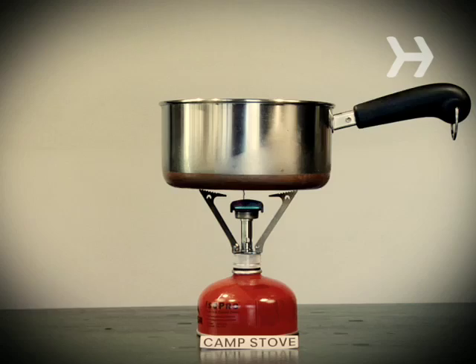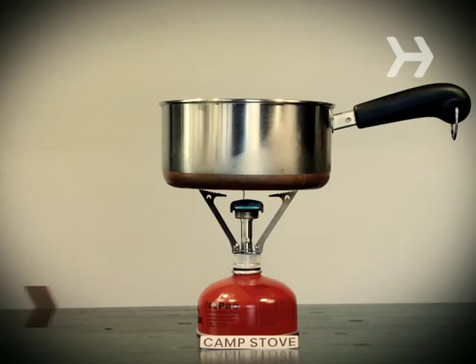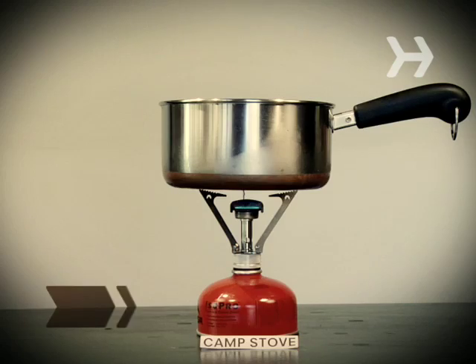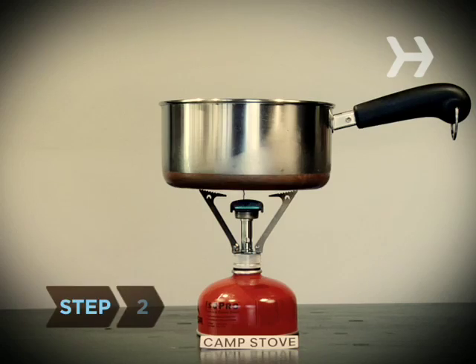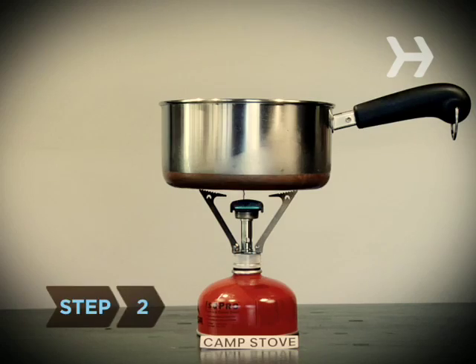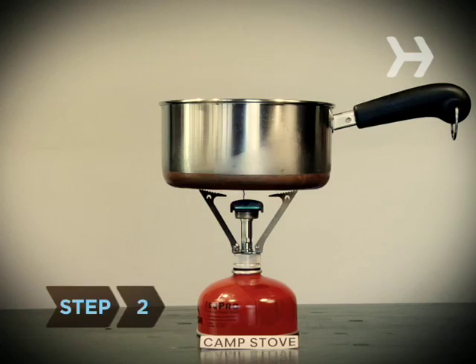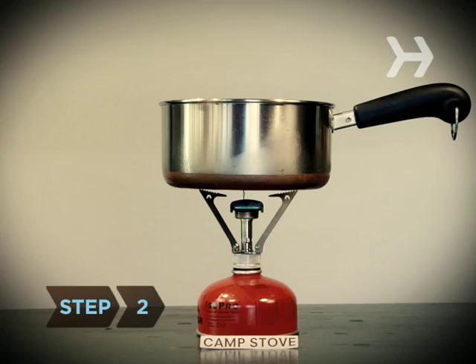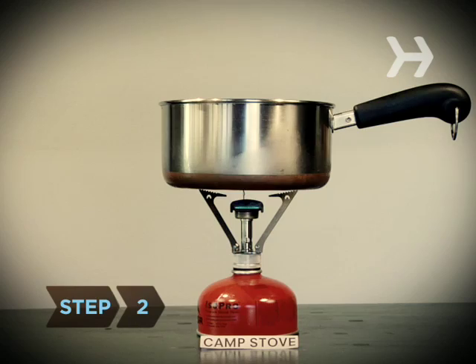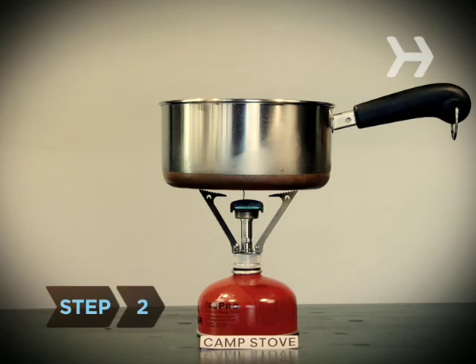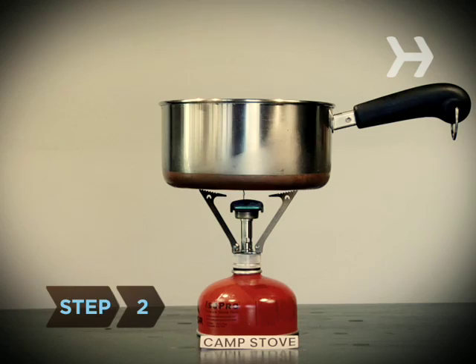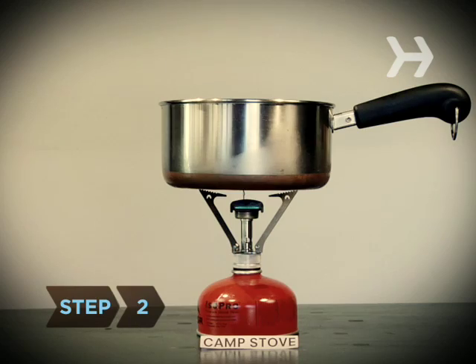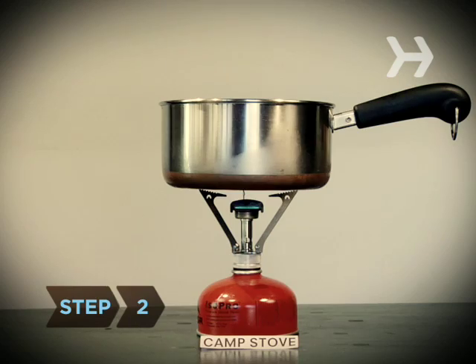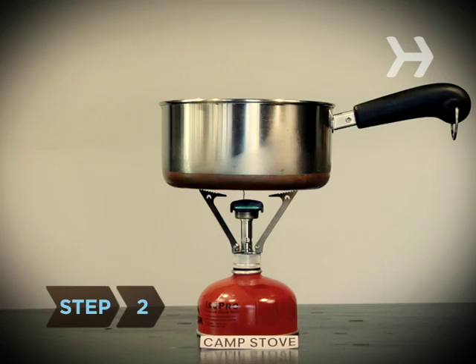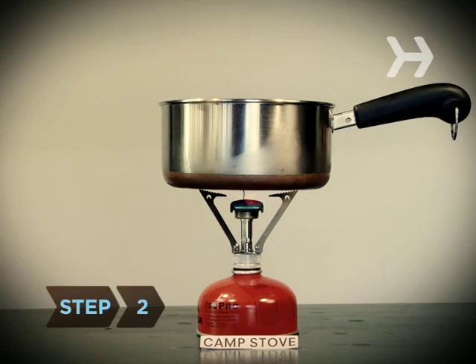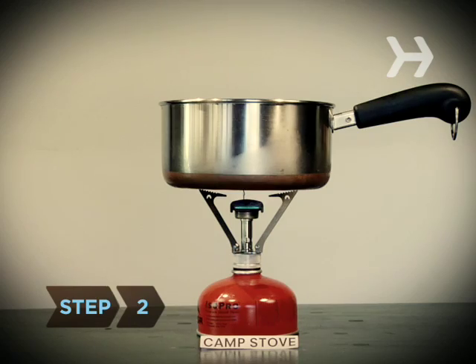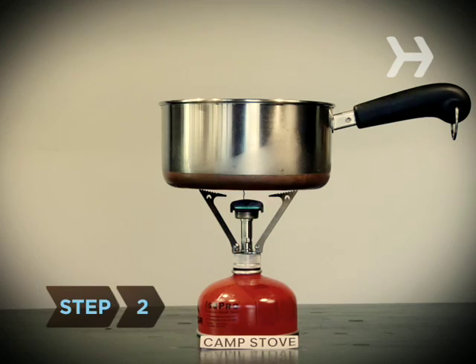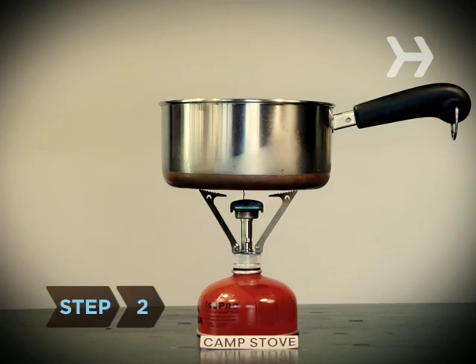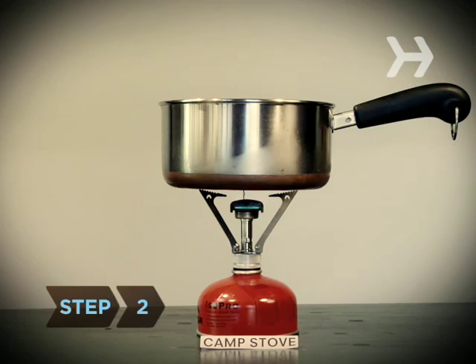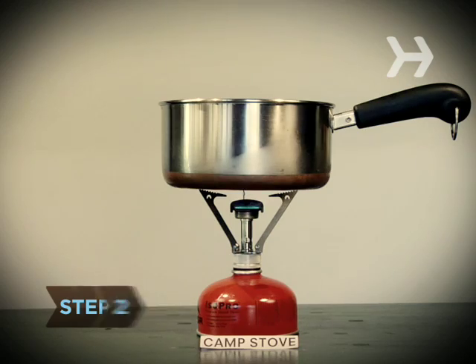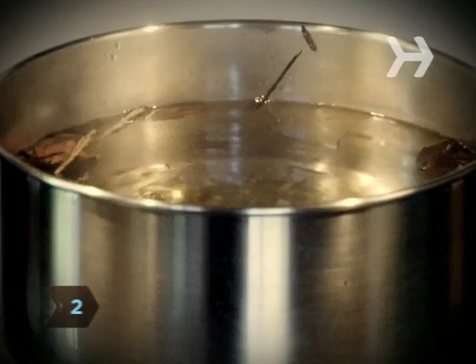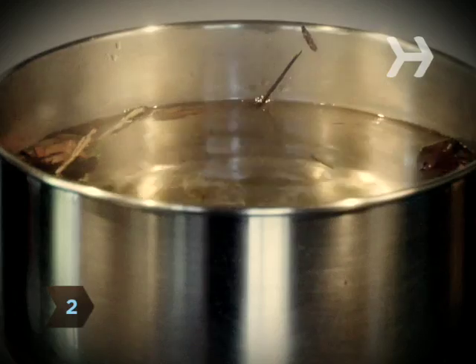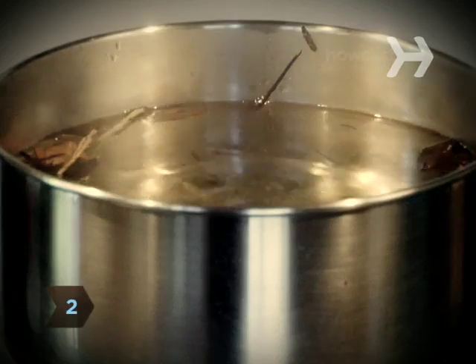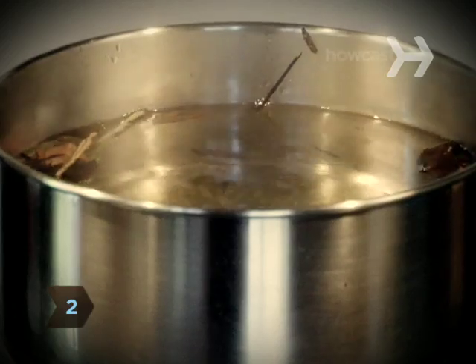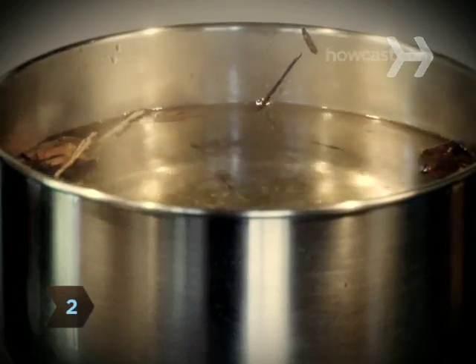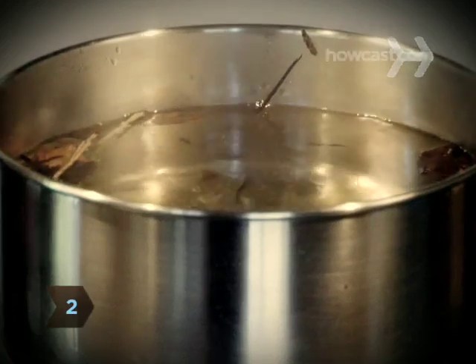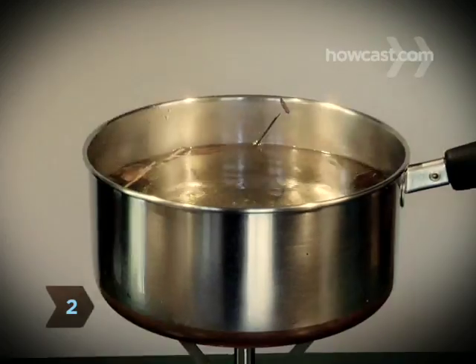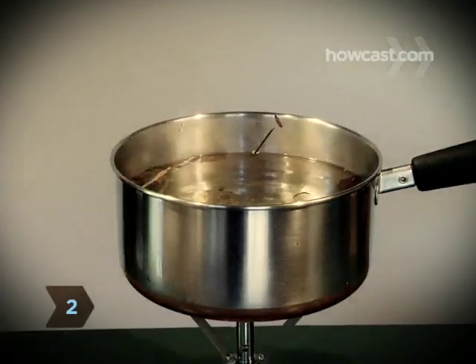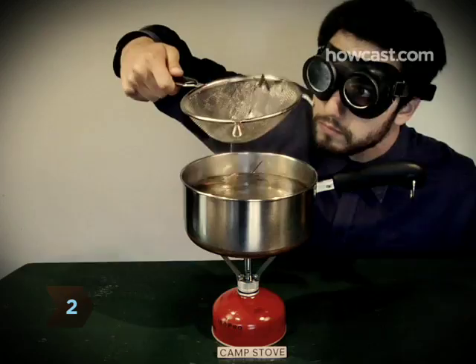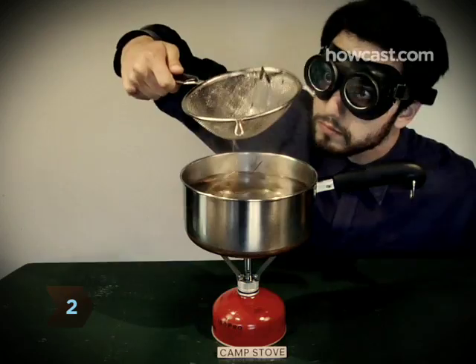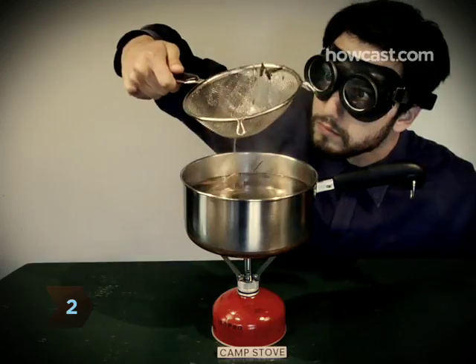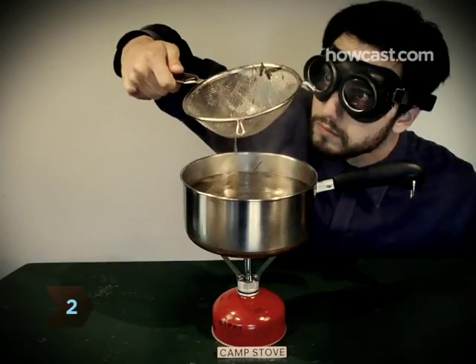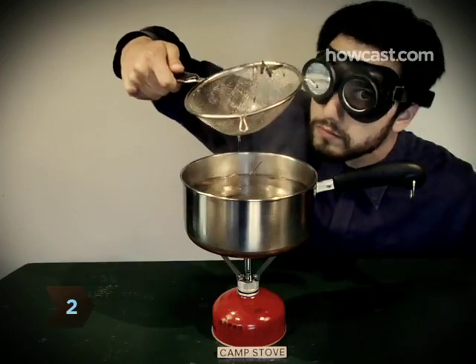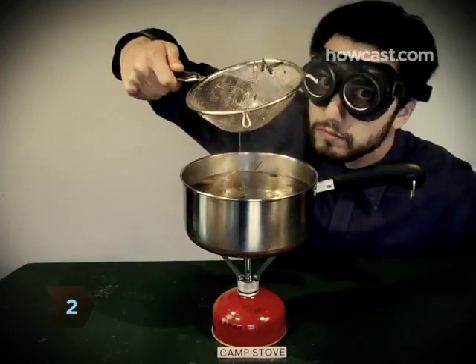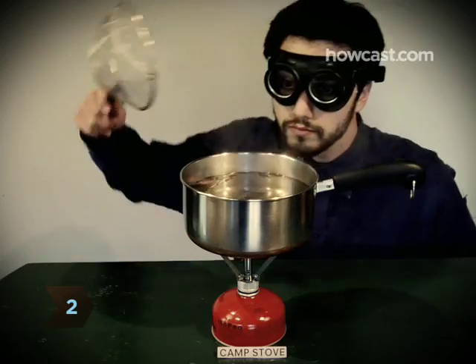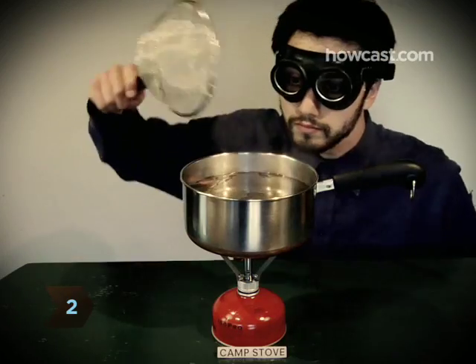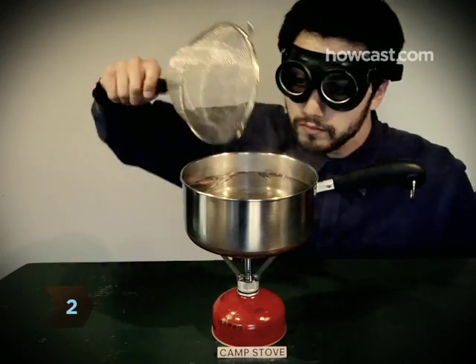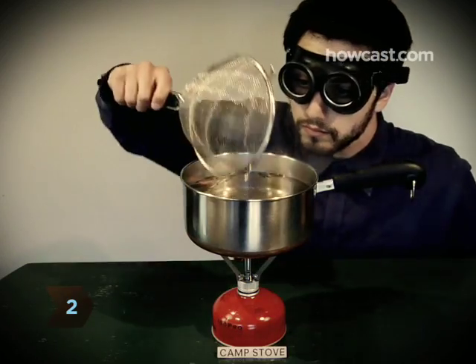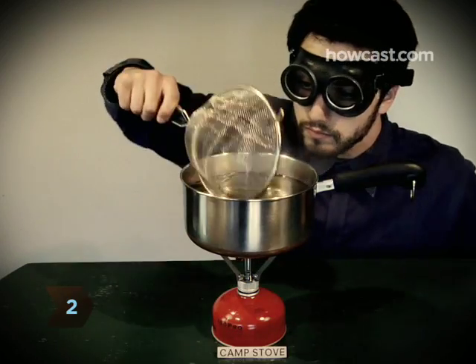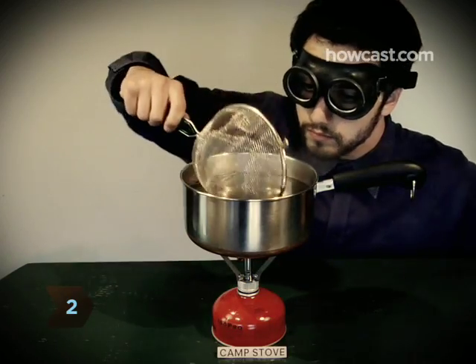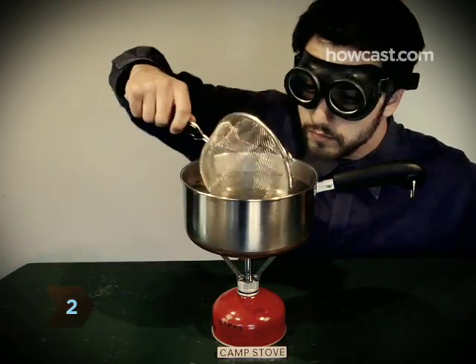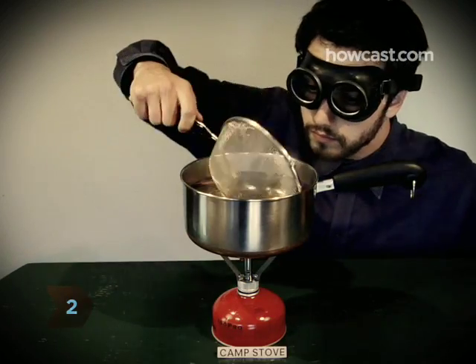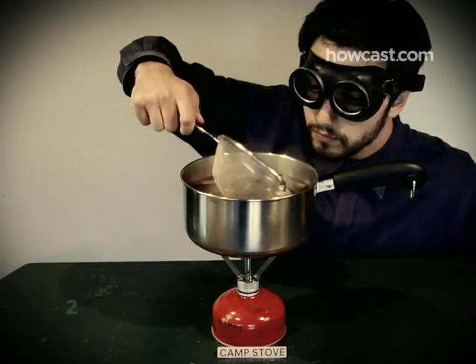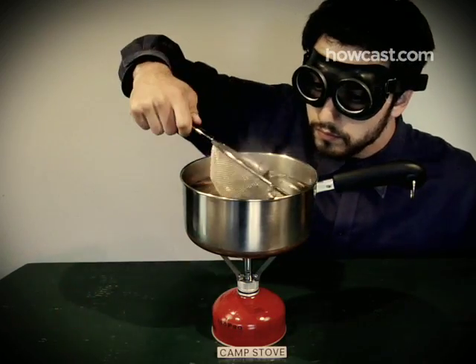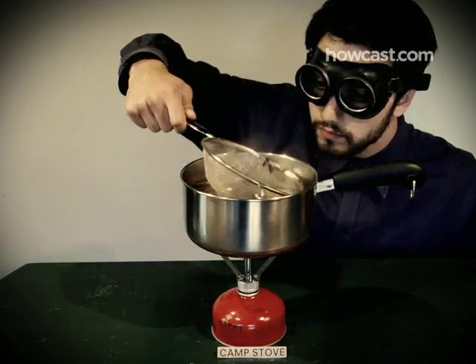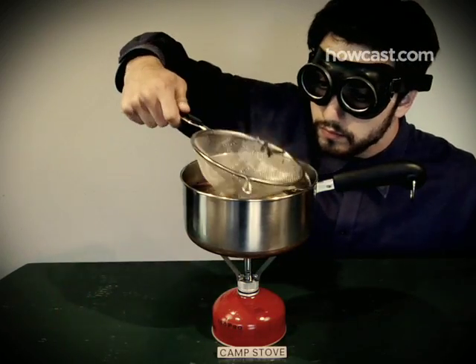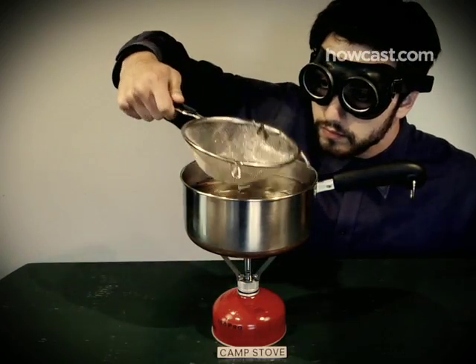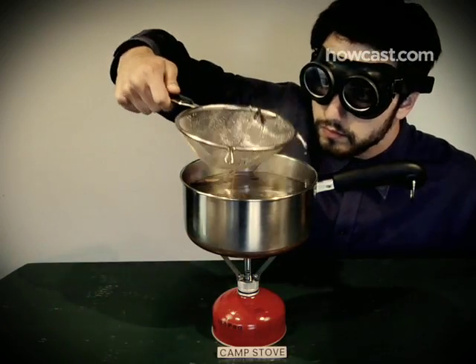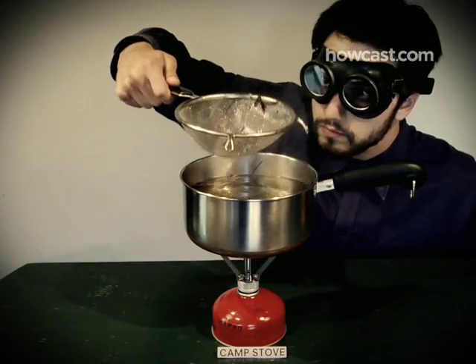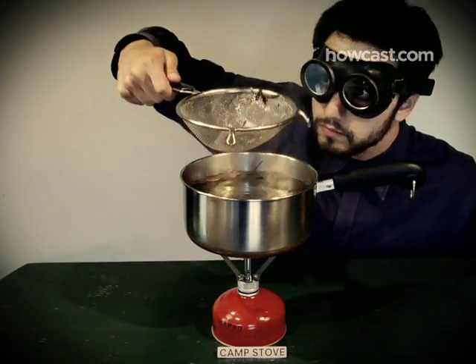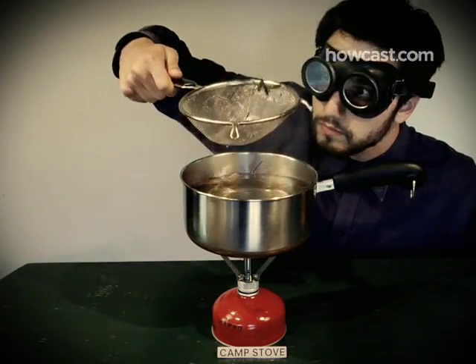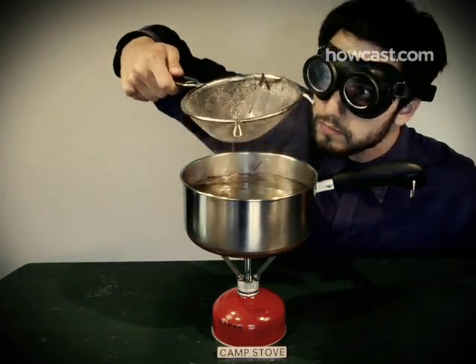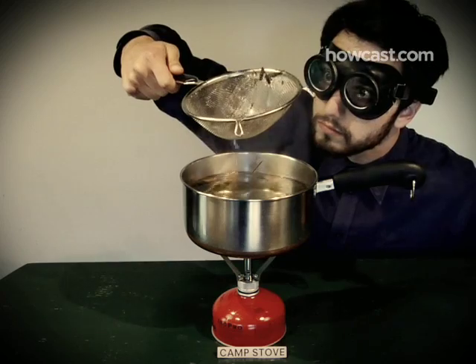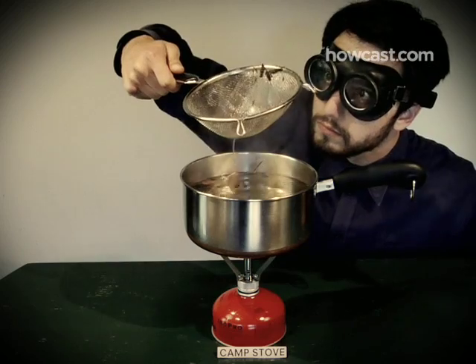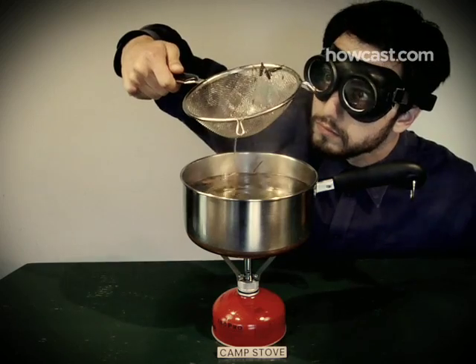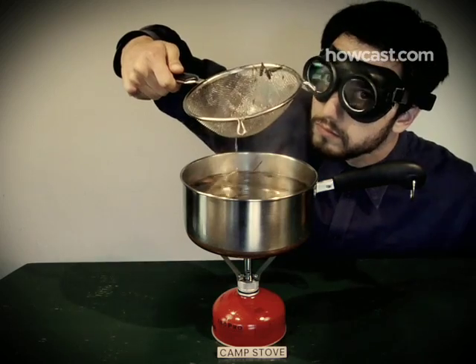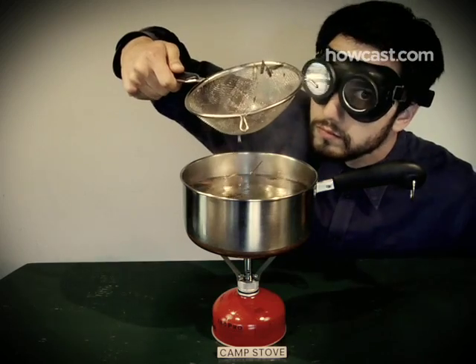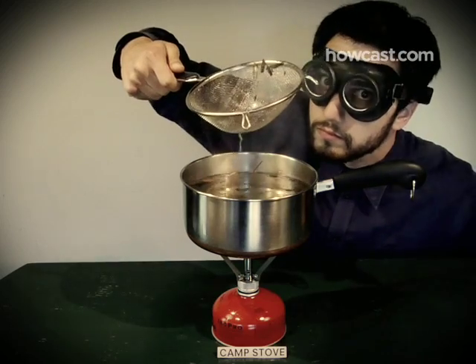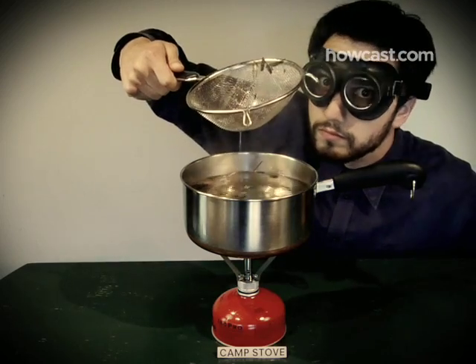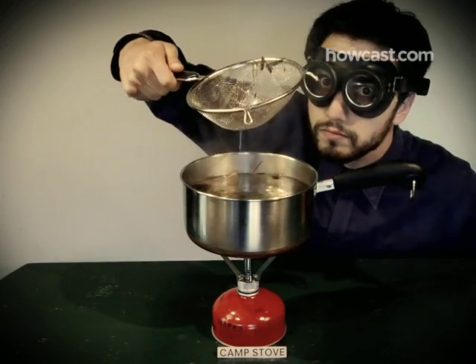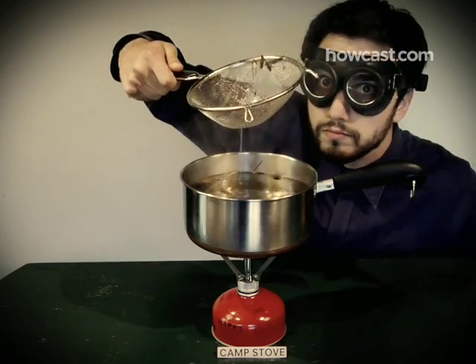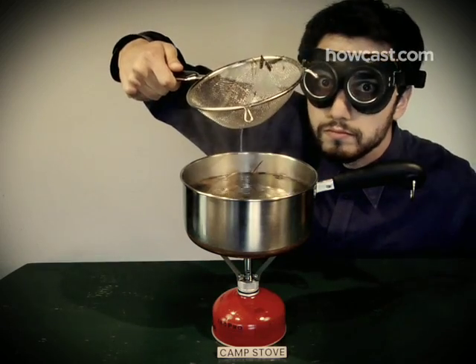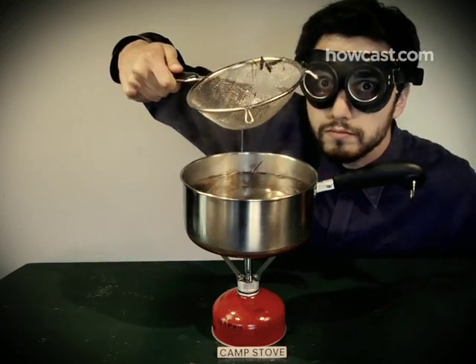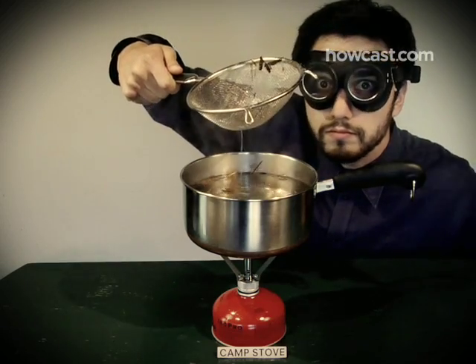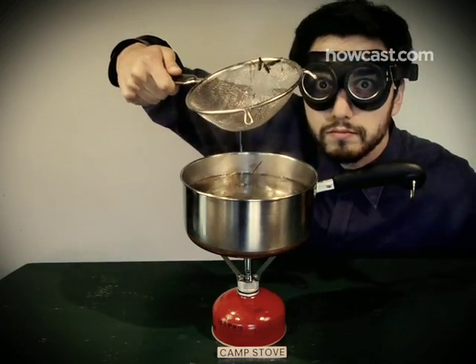Step 2. Boil water for about 5 minutes on a camp stove or over a campfire, removing anything that floats to the top as it bubbles.